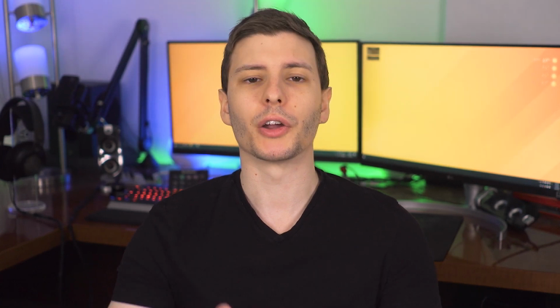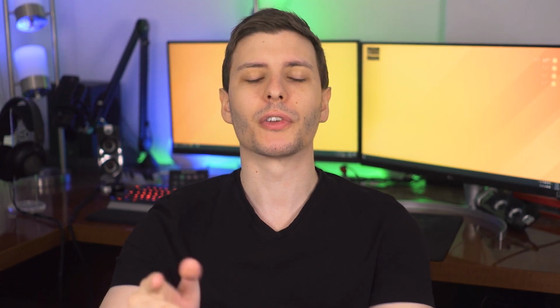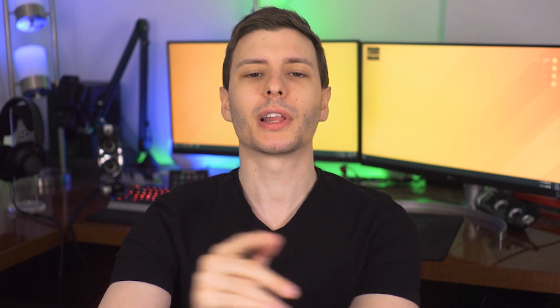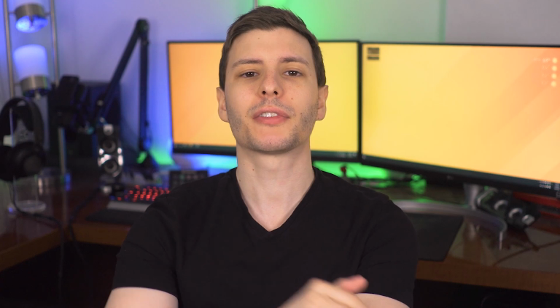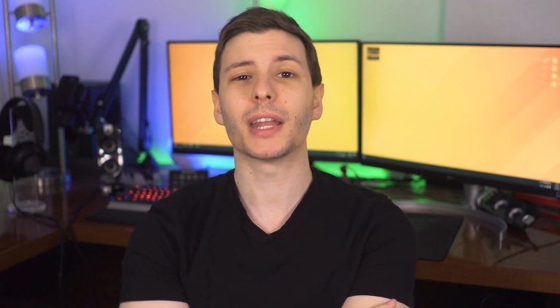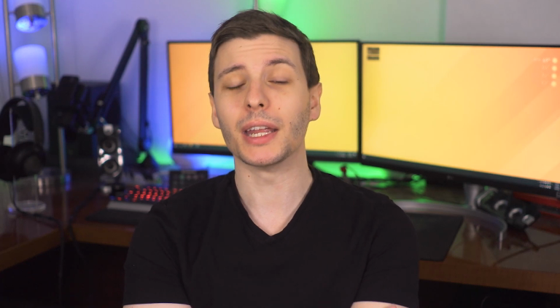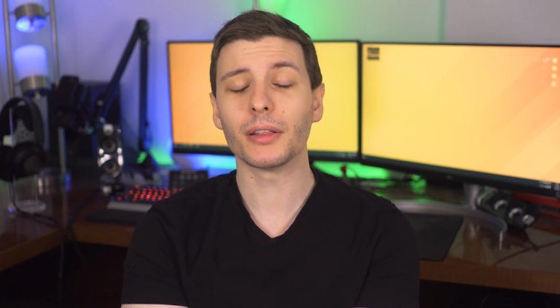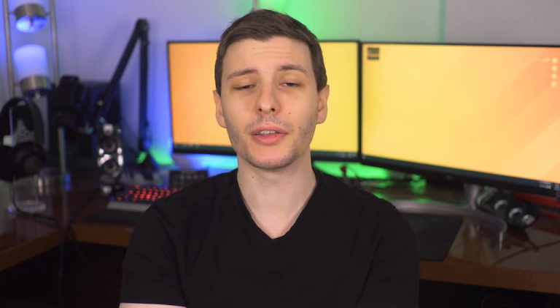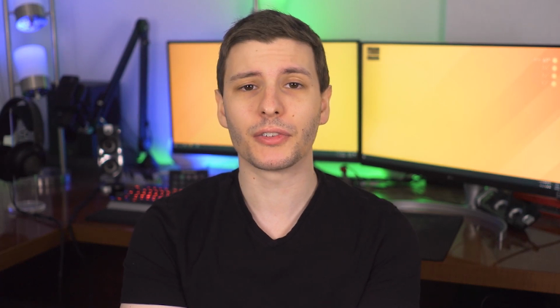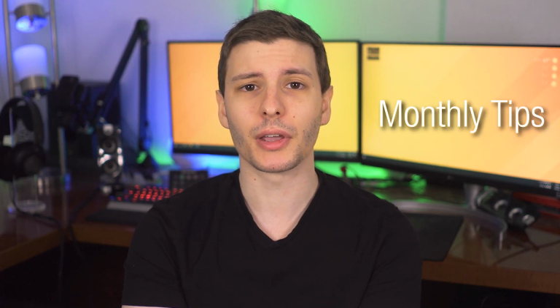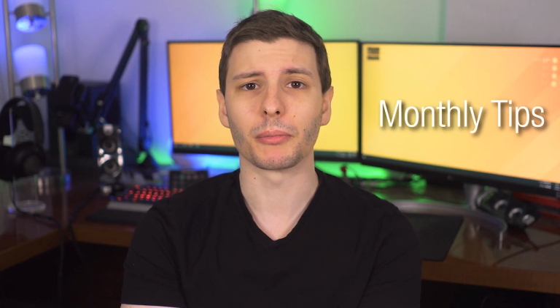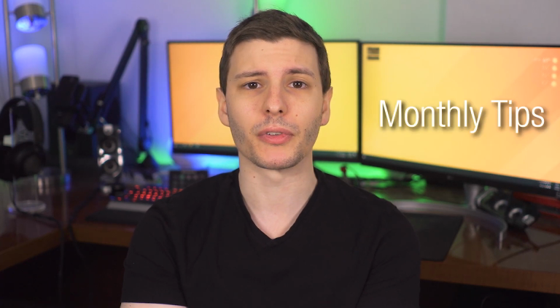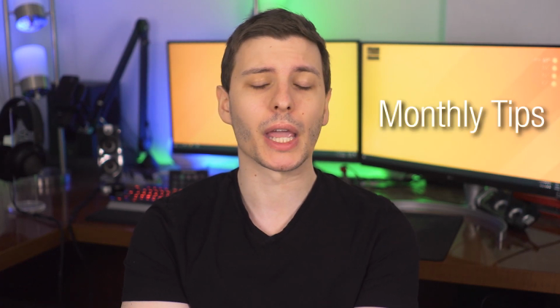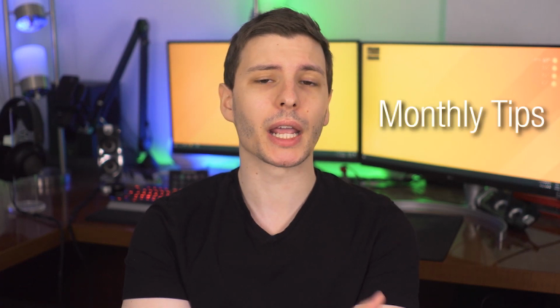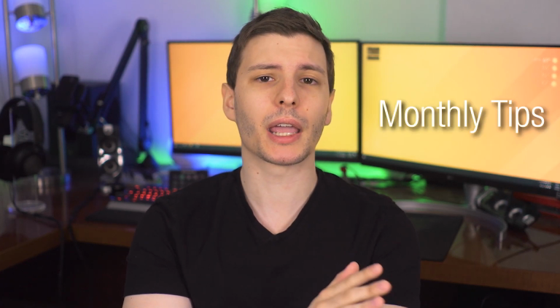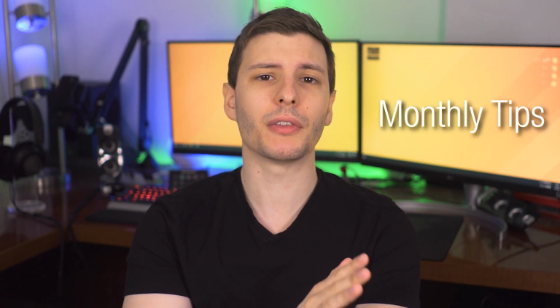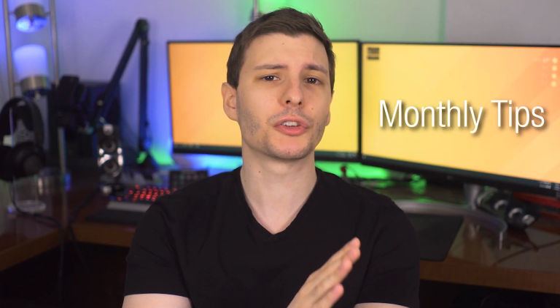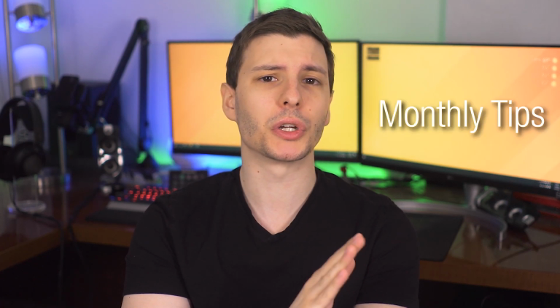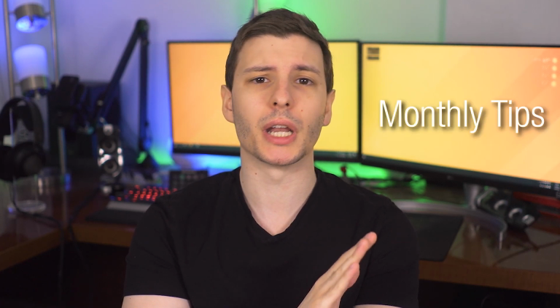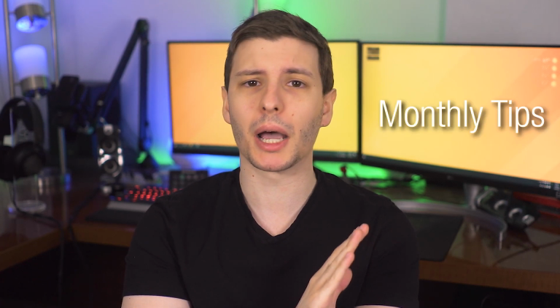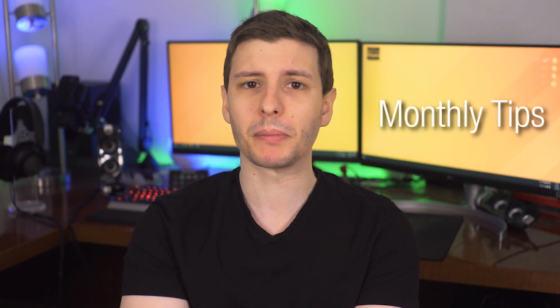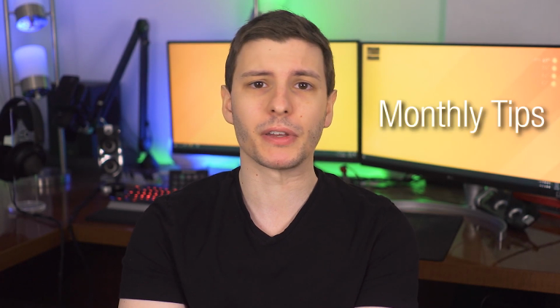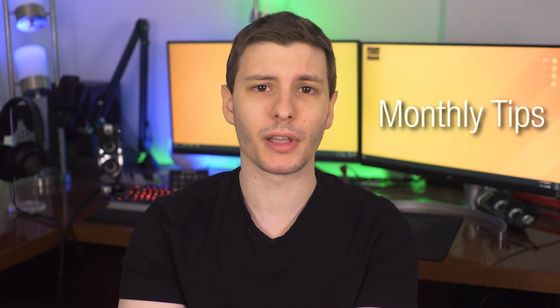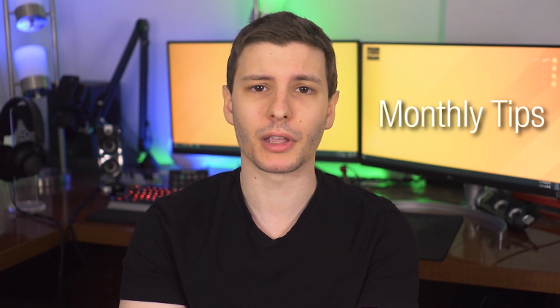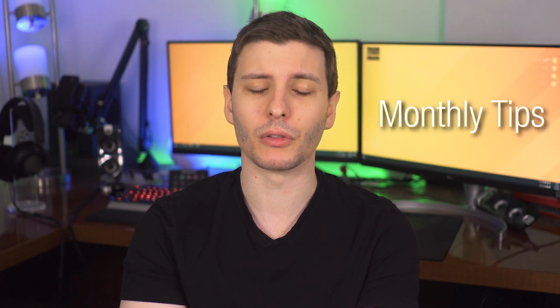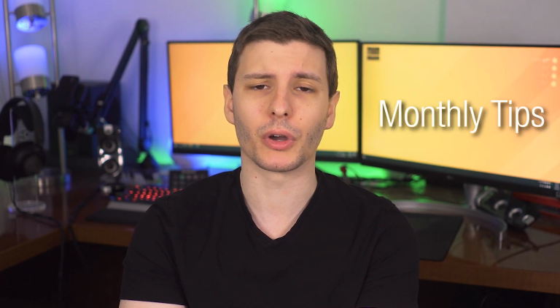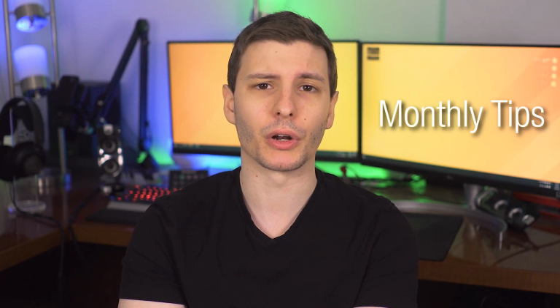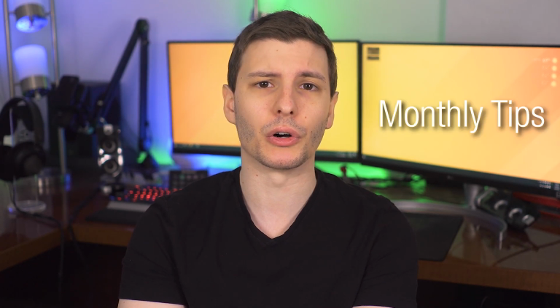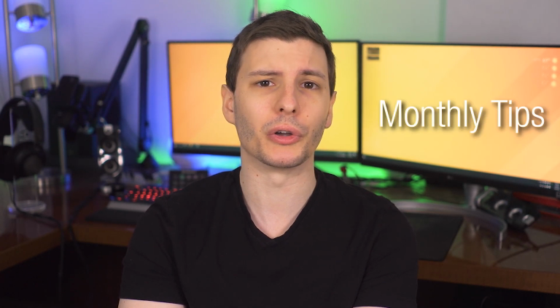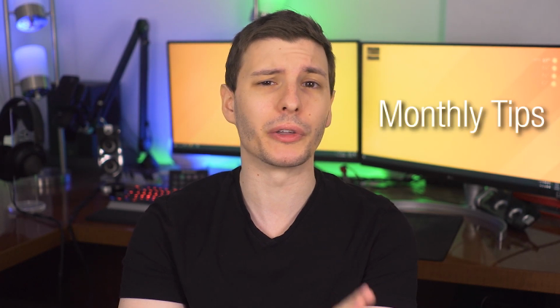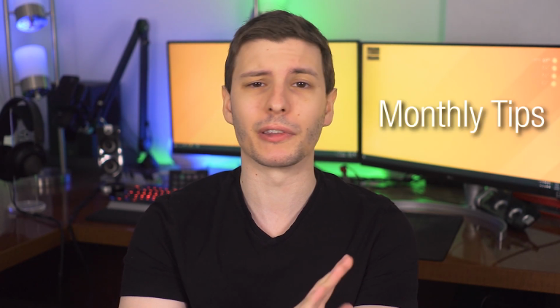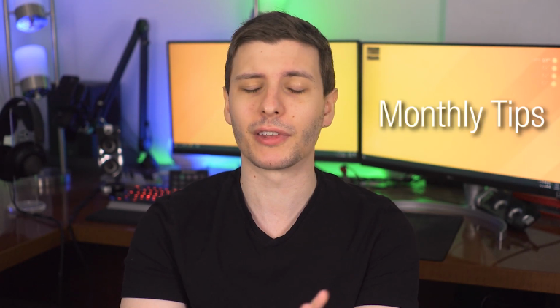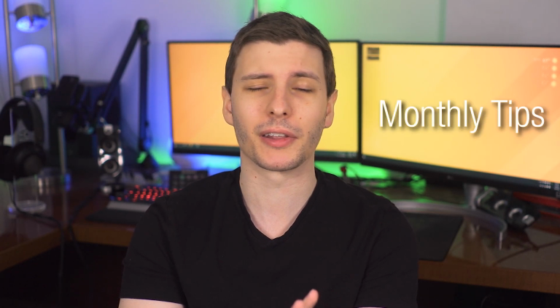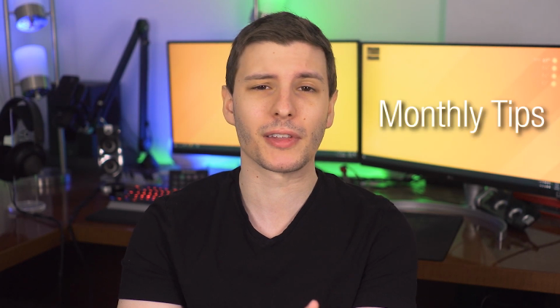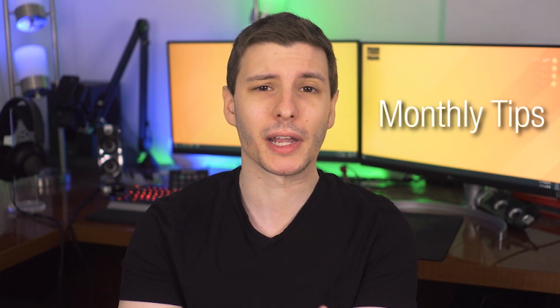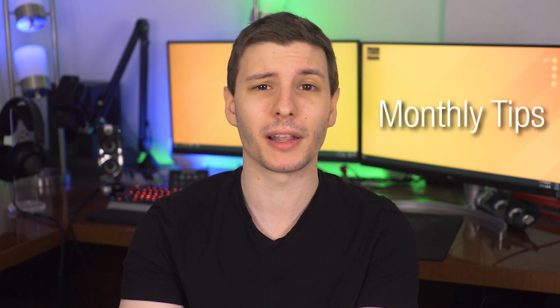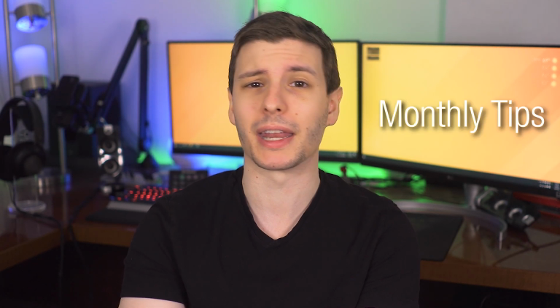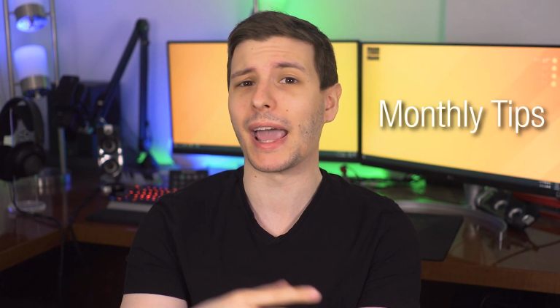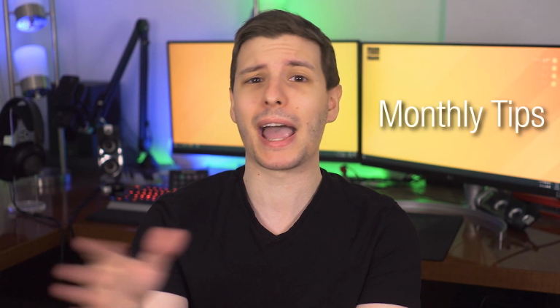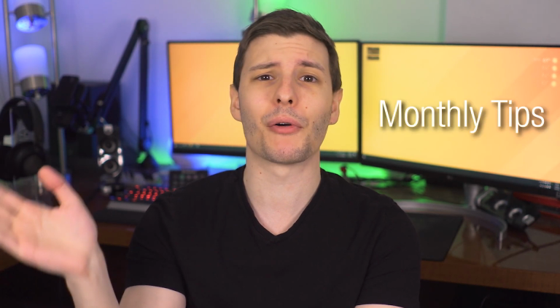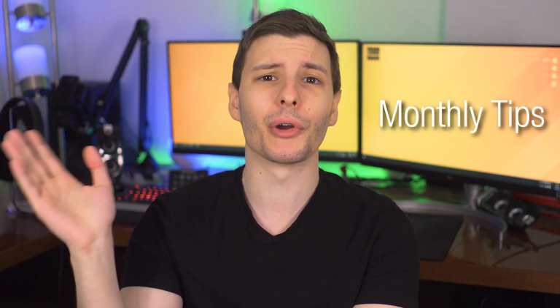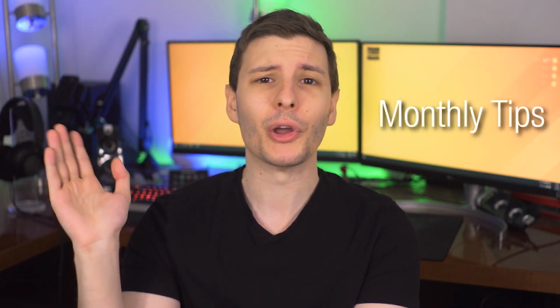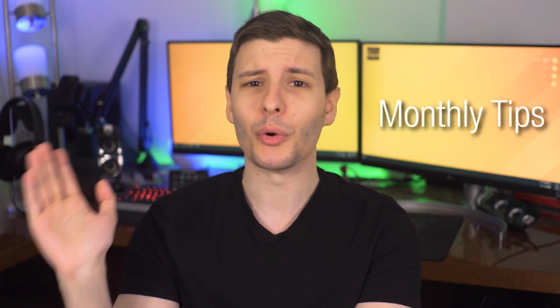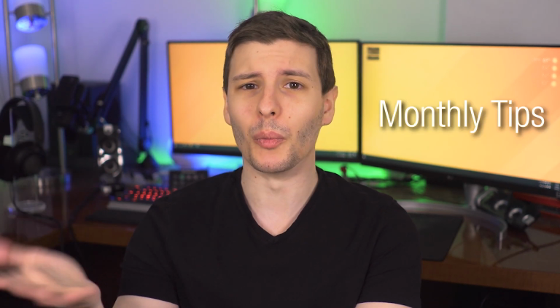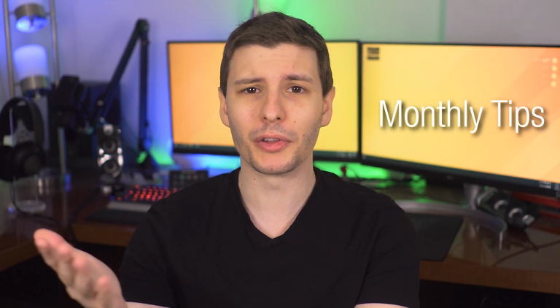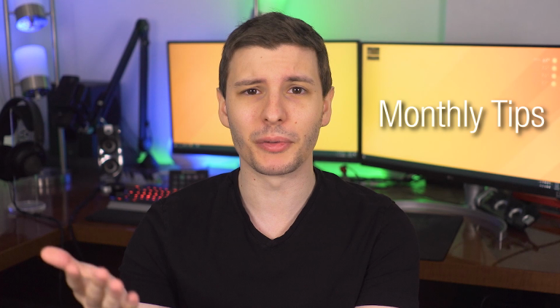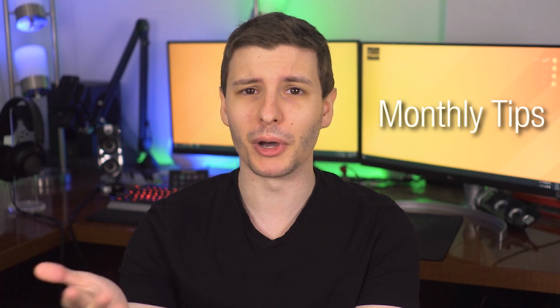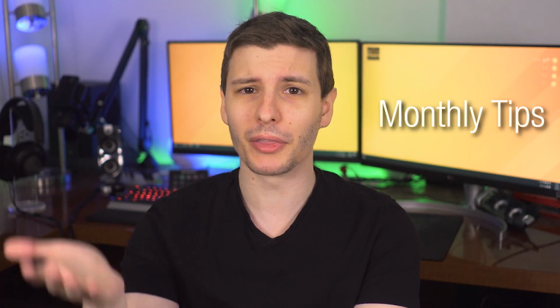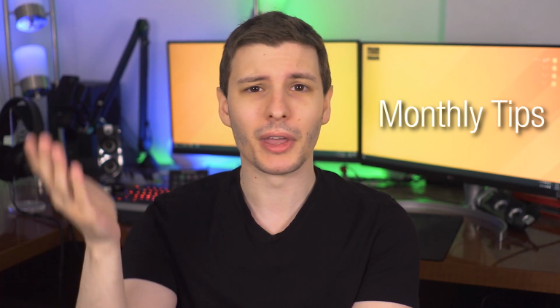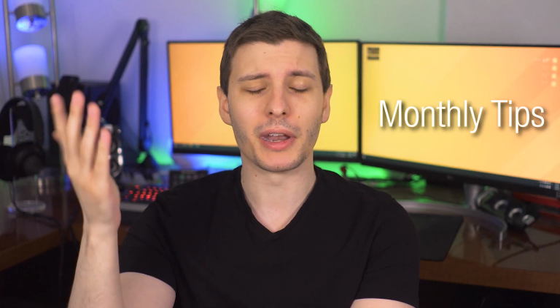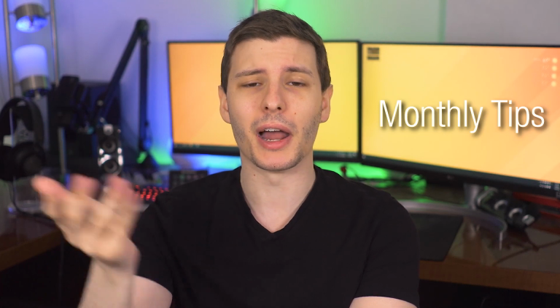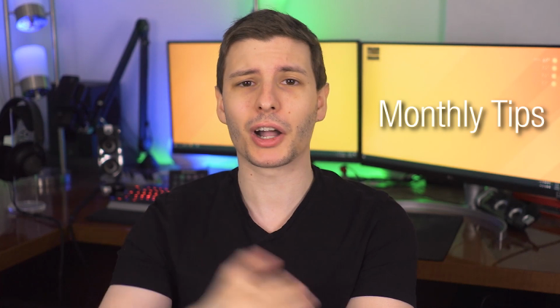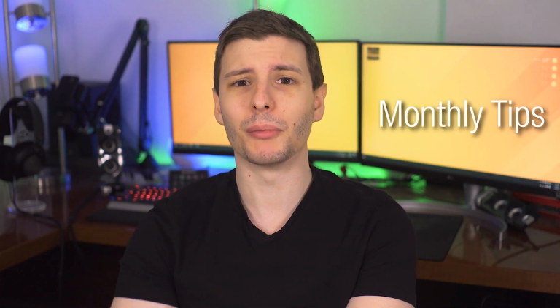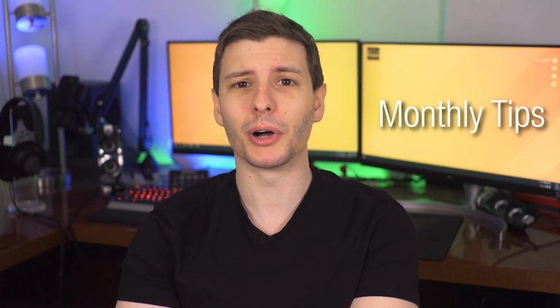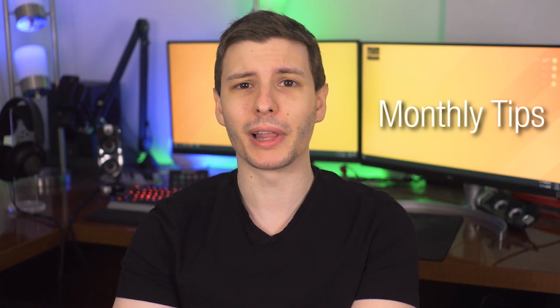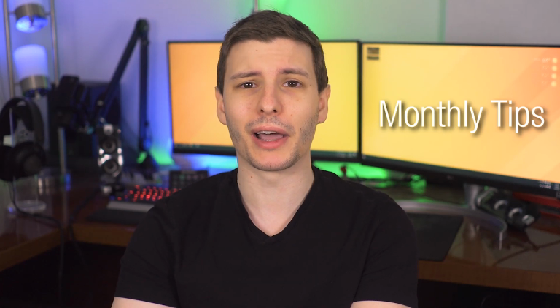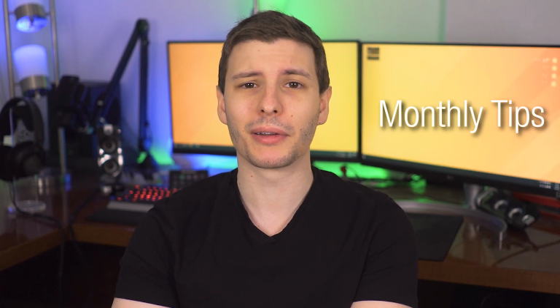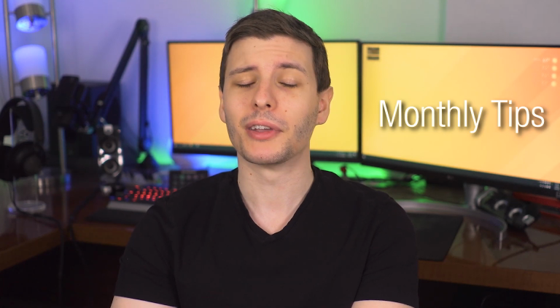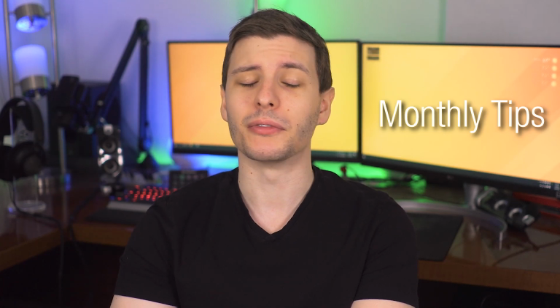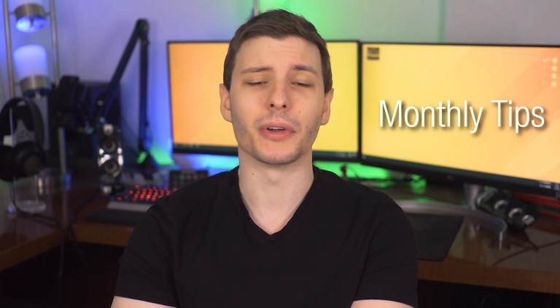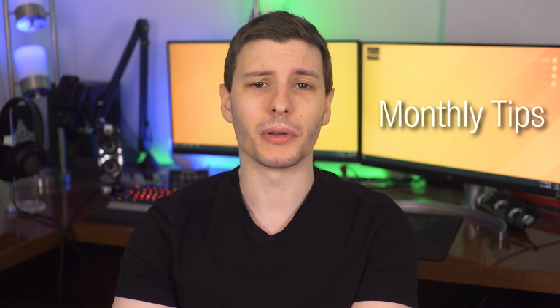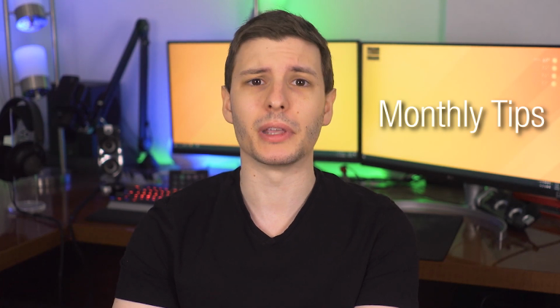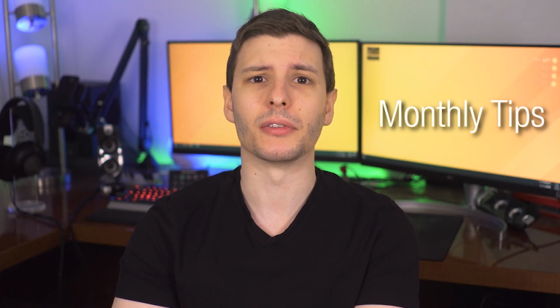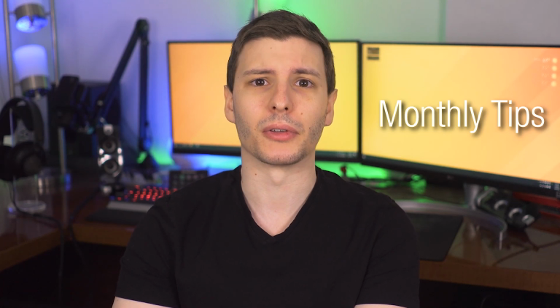Alright, let's get into these tips. Again, these should not be taking long at all — you can set aside like an hour once a month and knock them all out very easily.